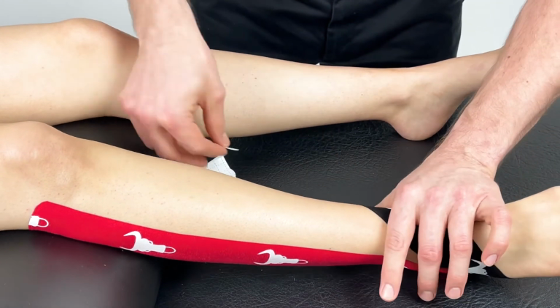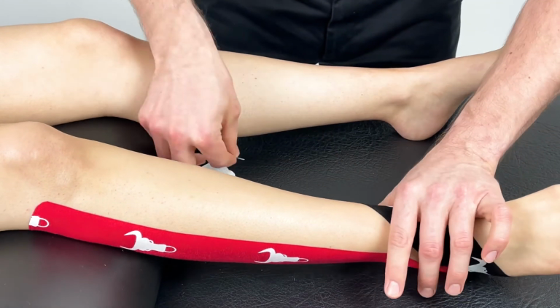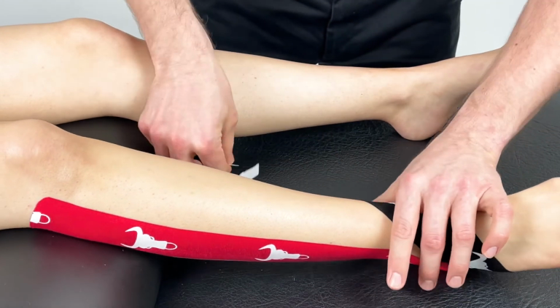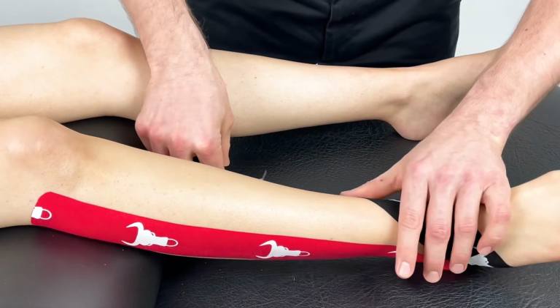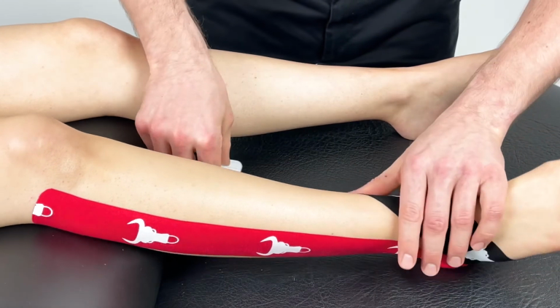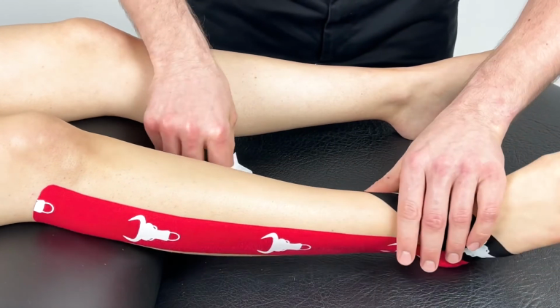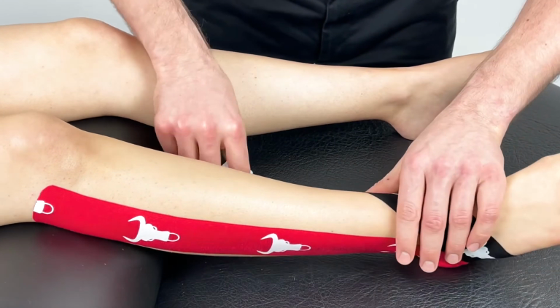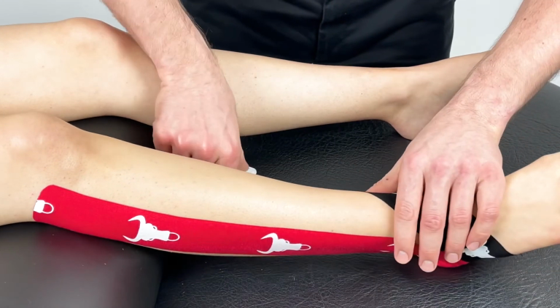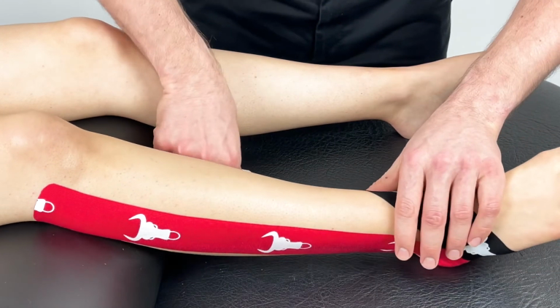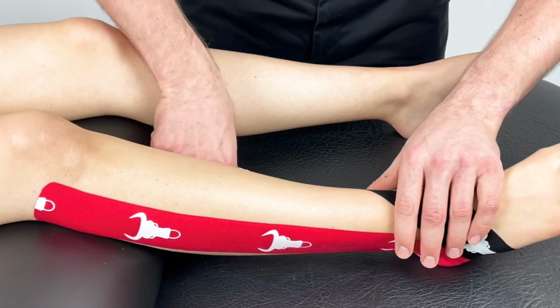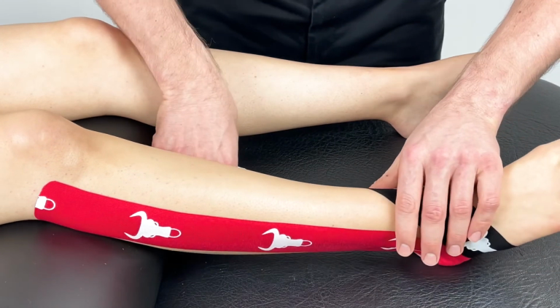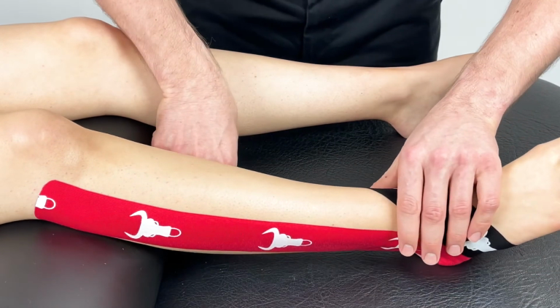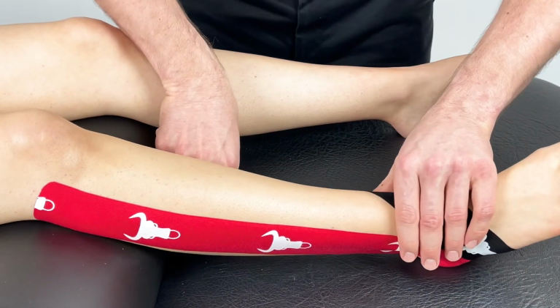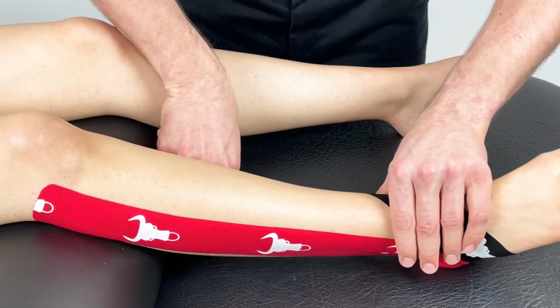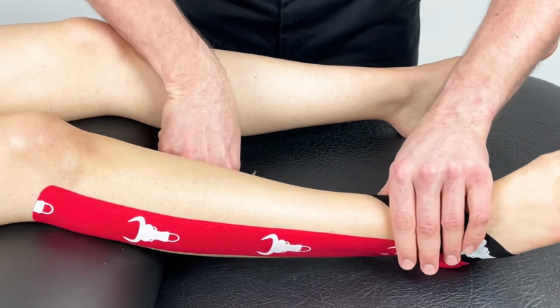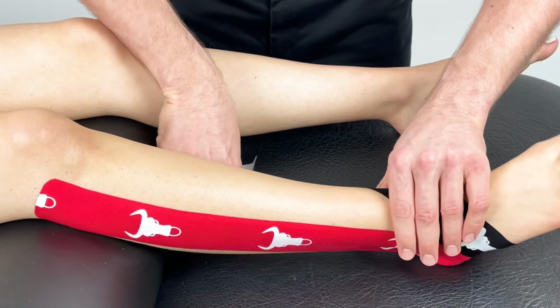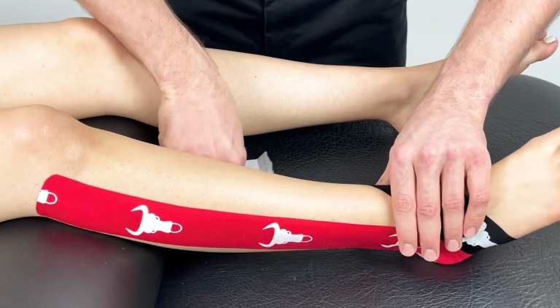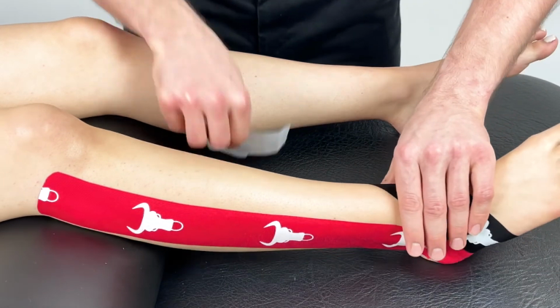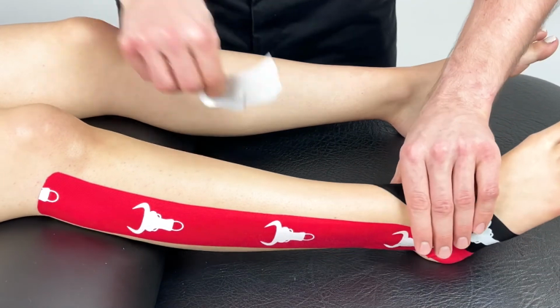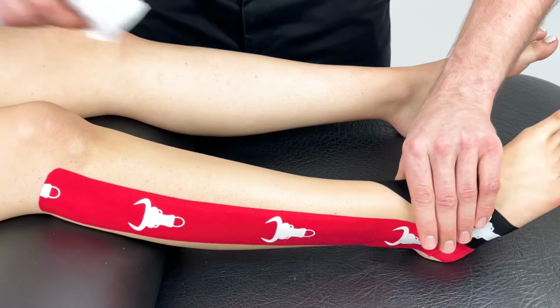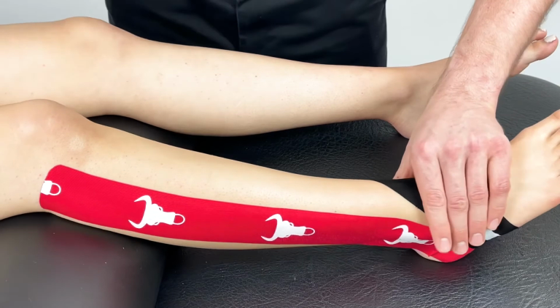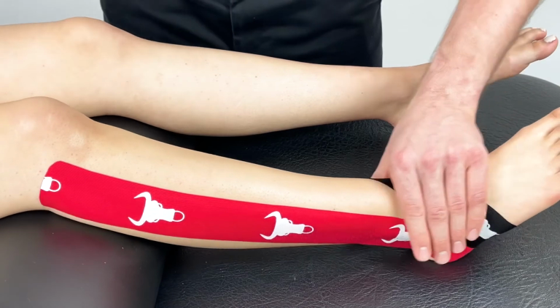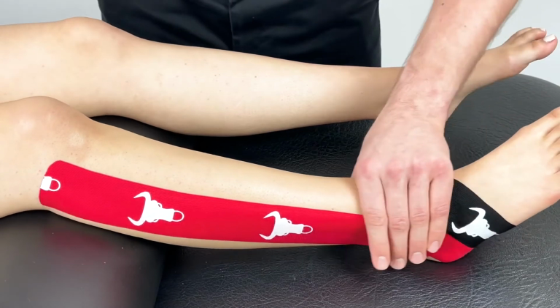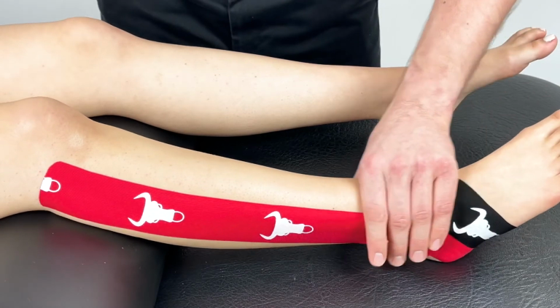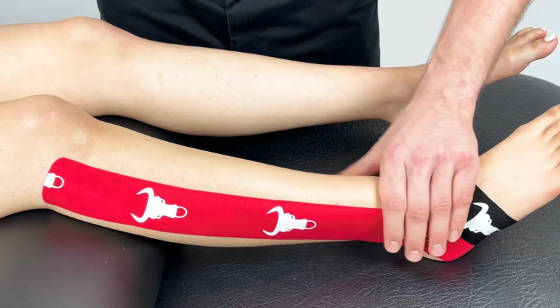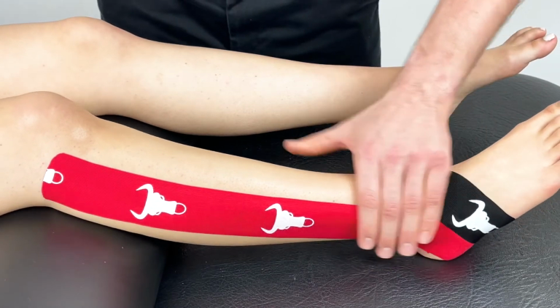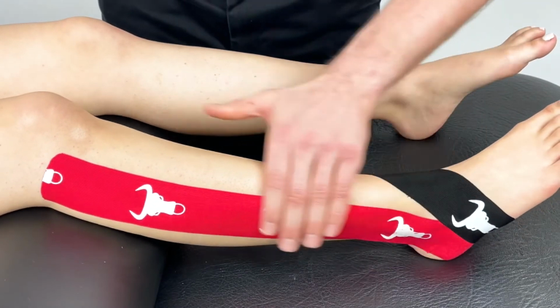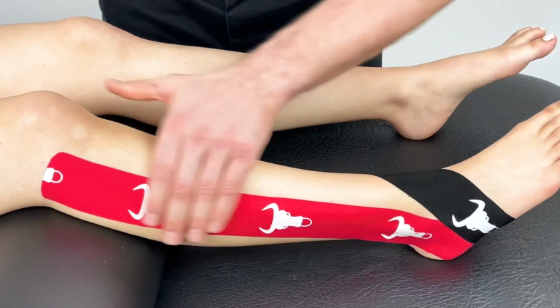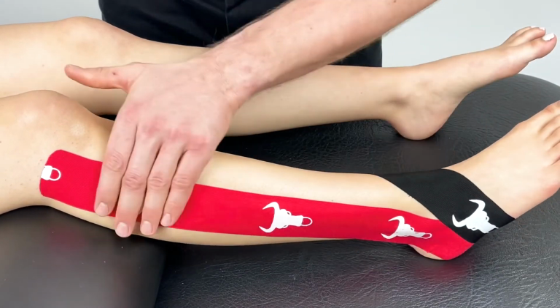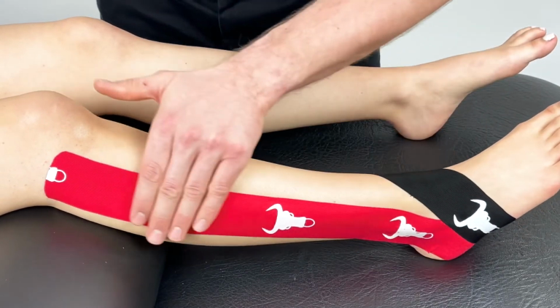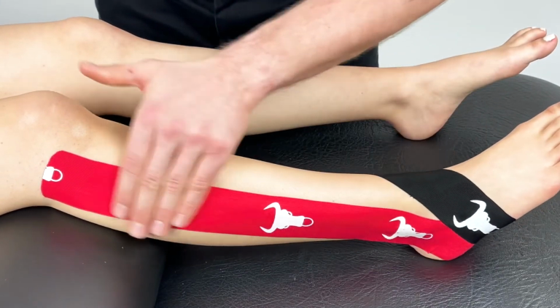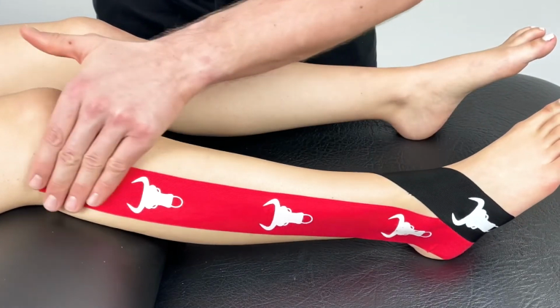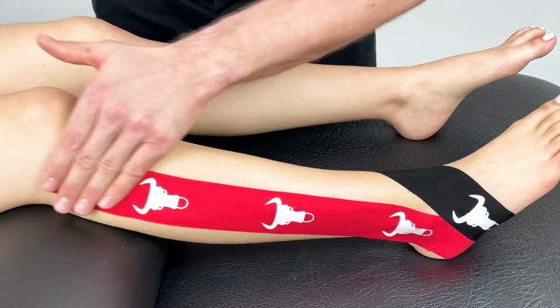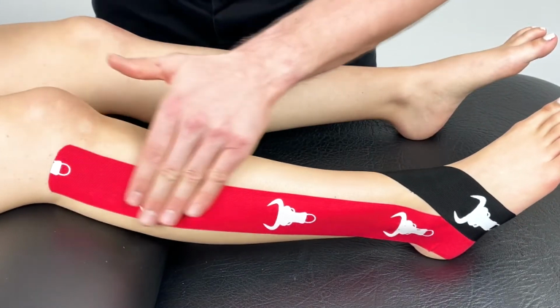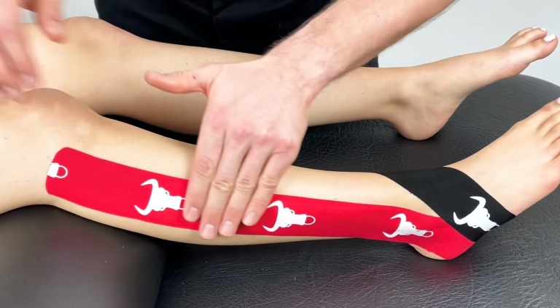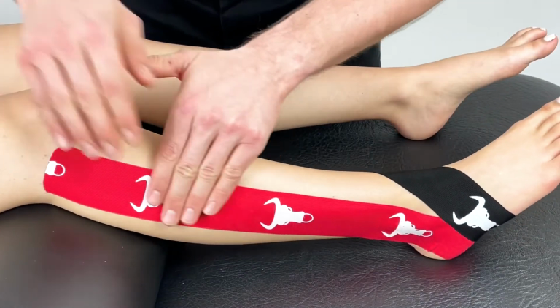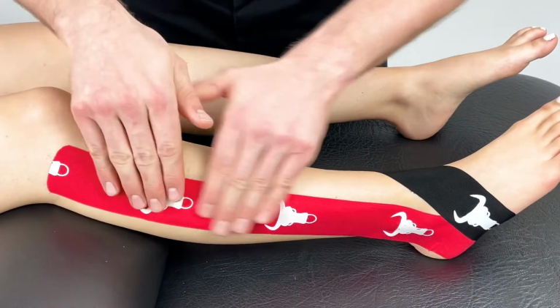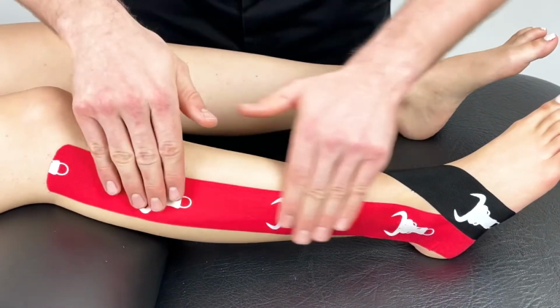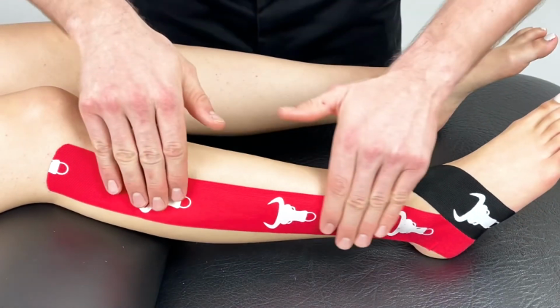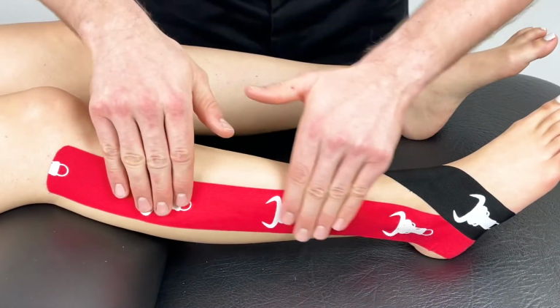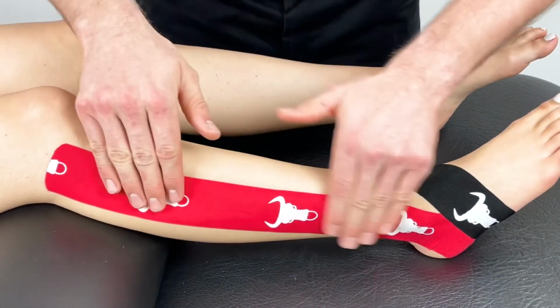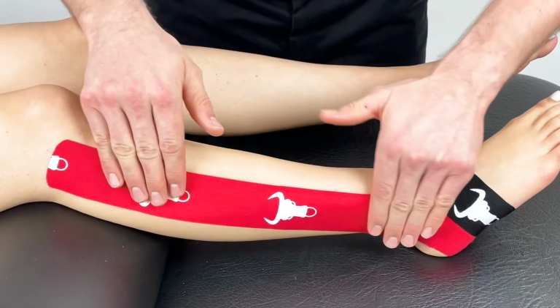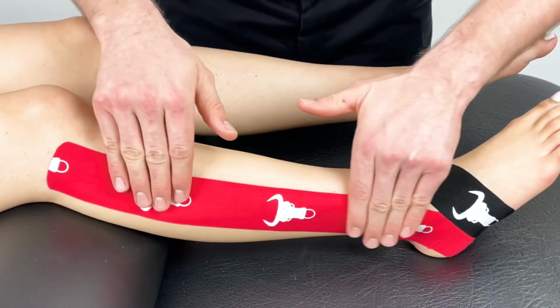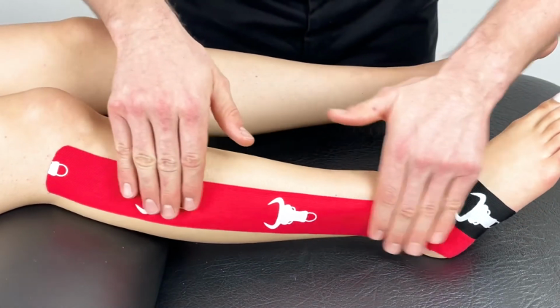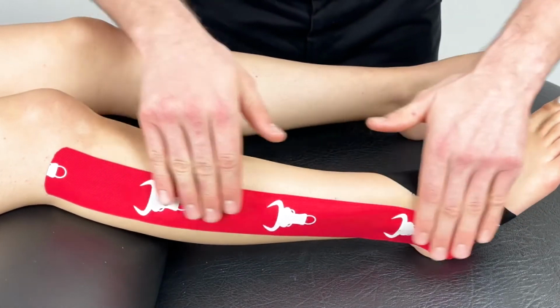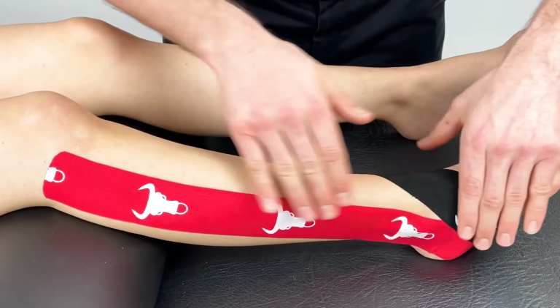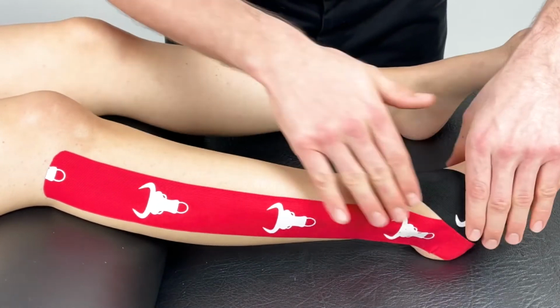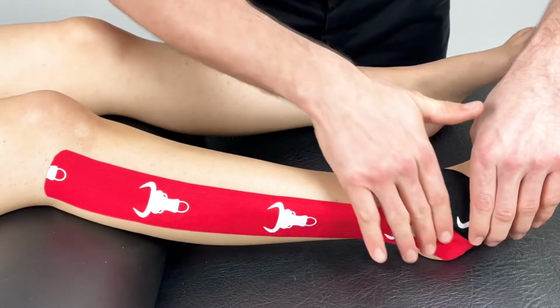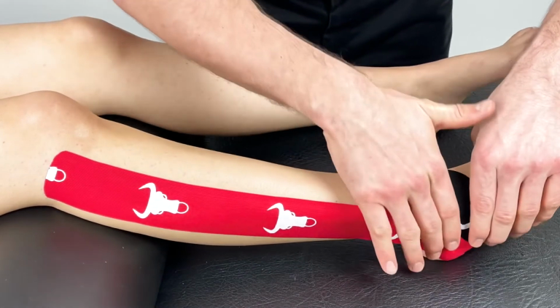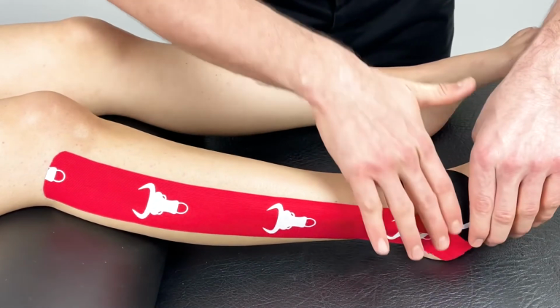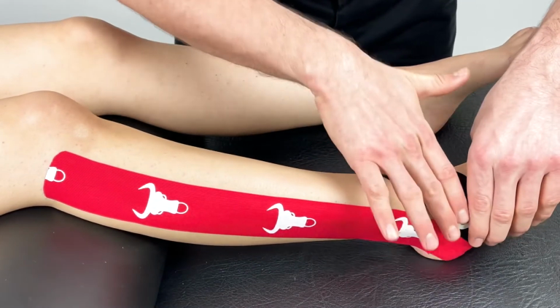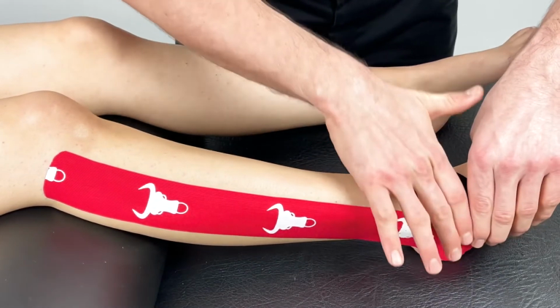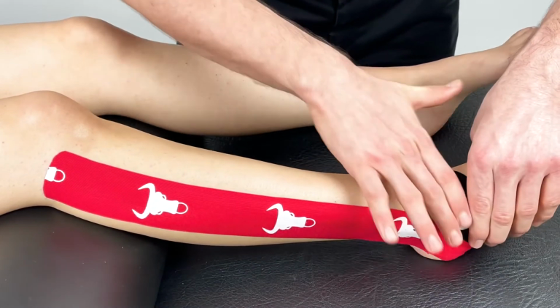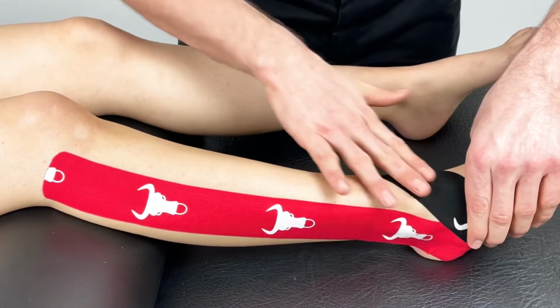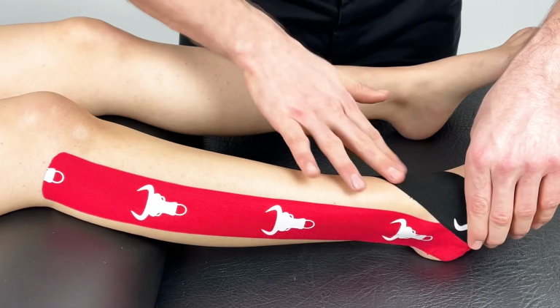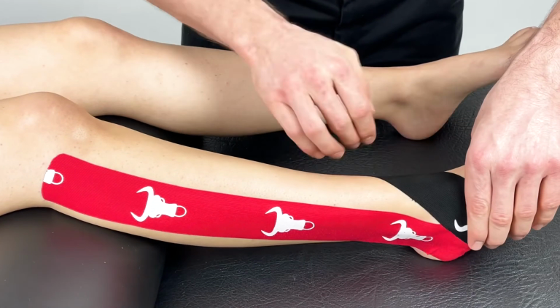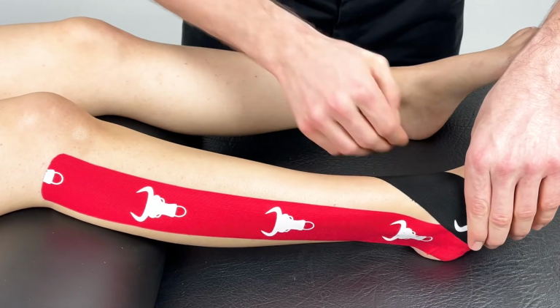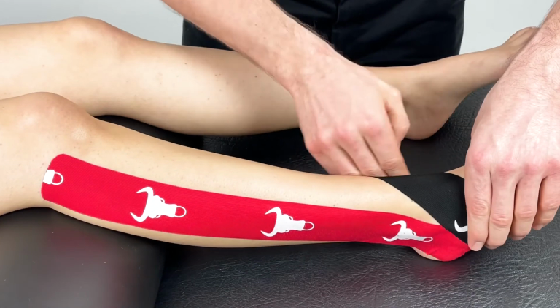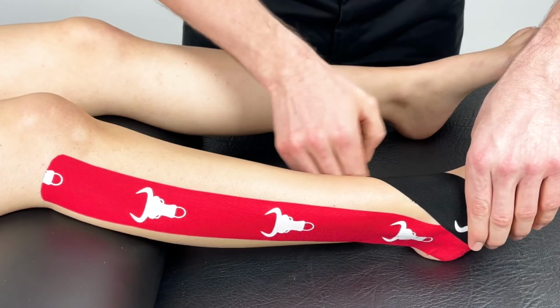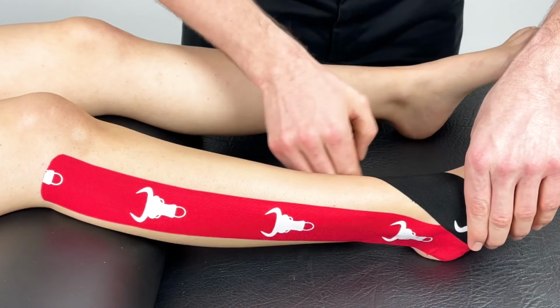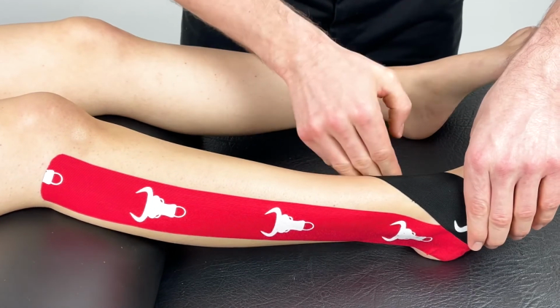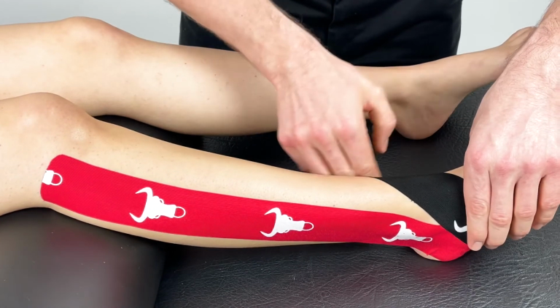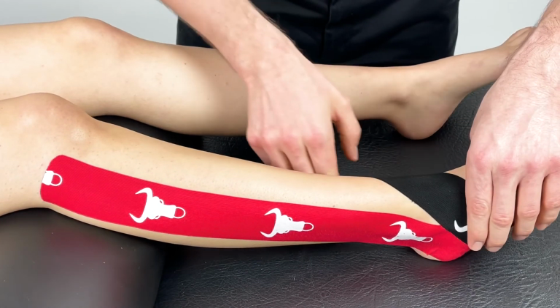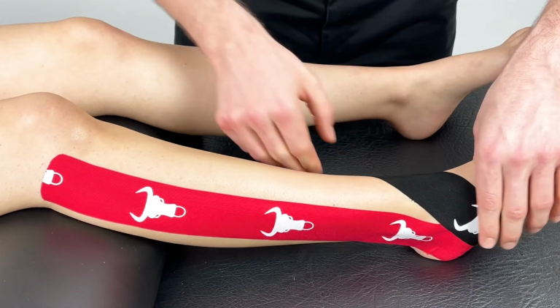Once in place, rub the tape to help activate the glue for better adhesion.